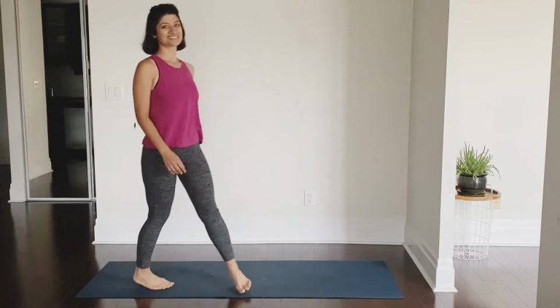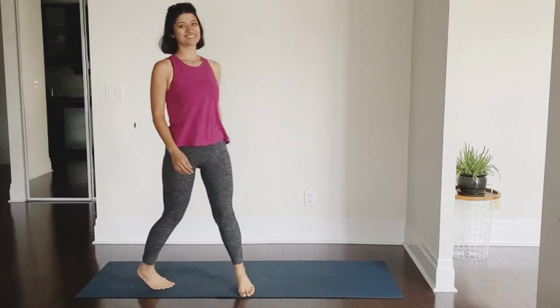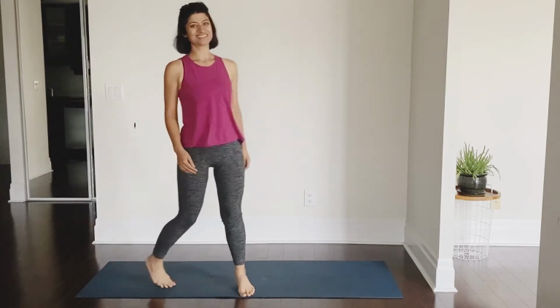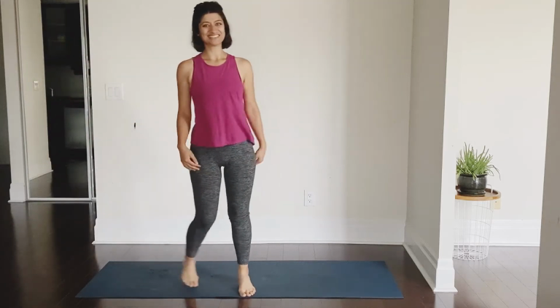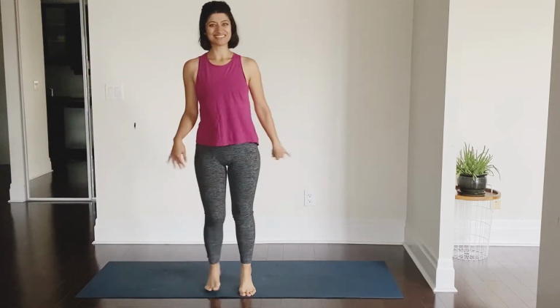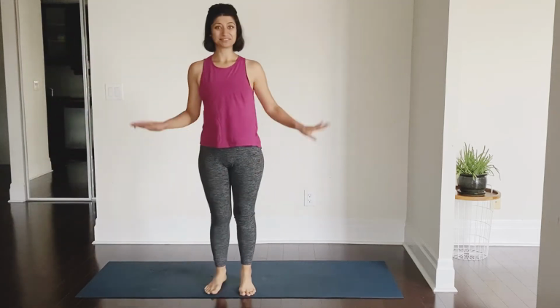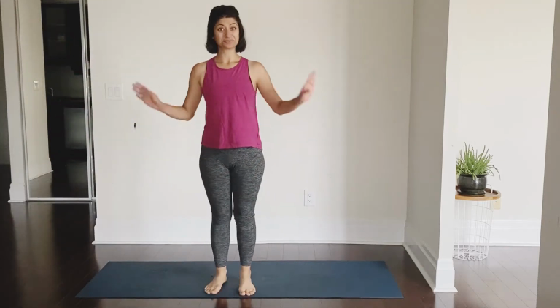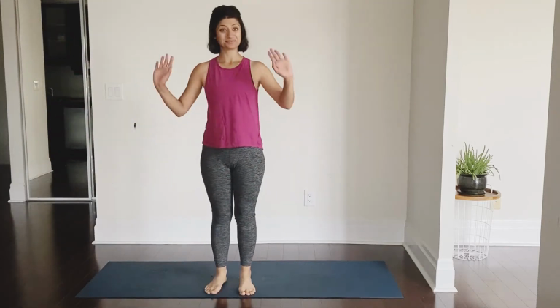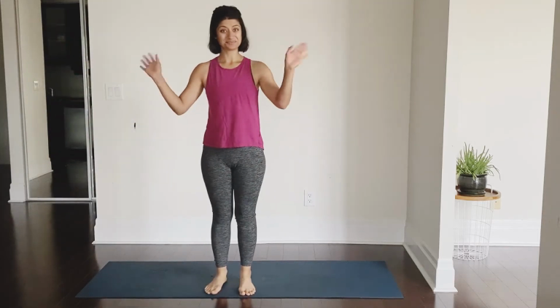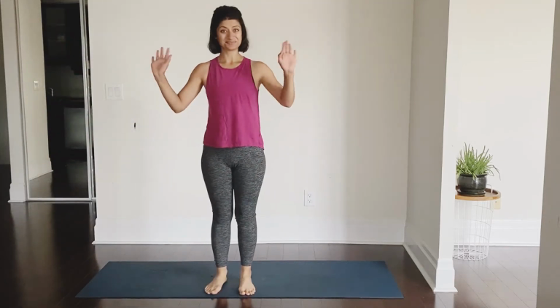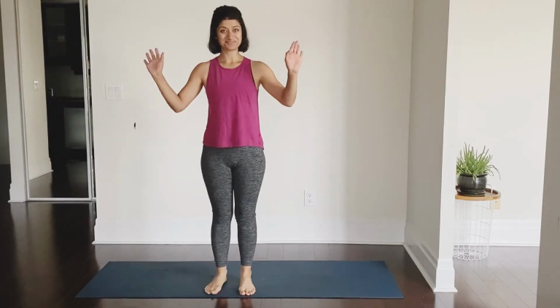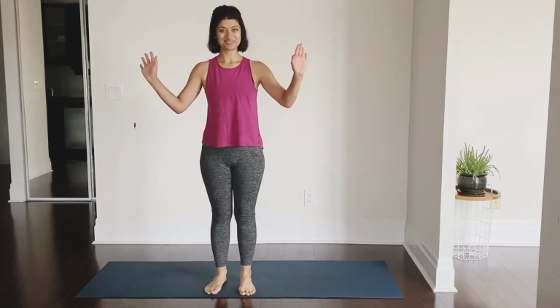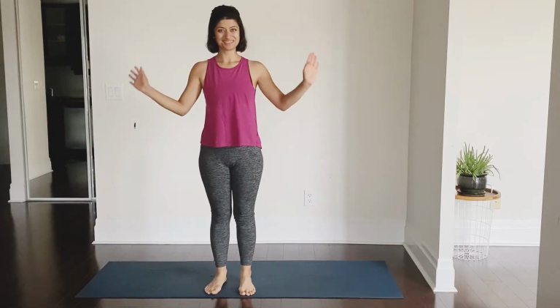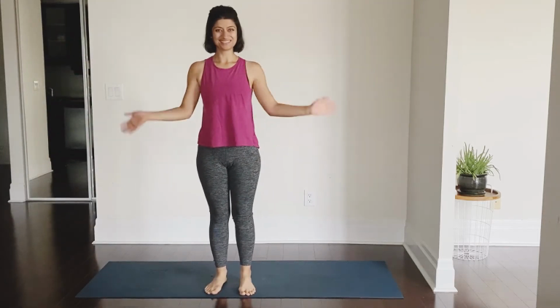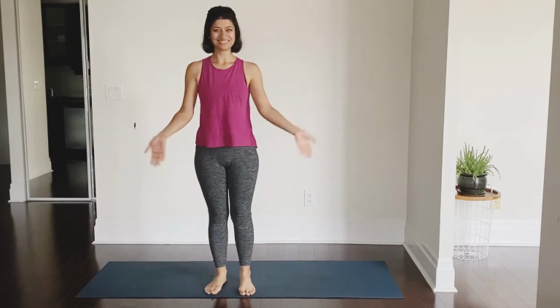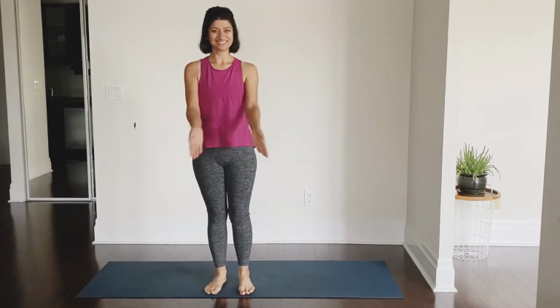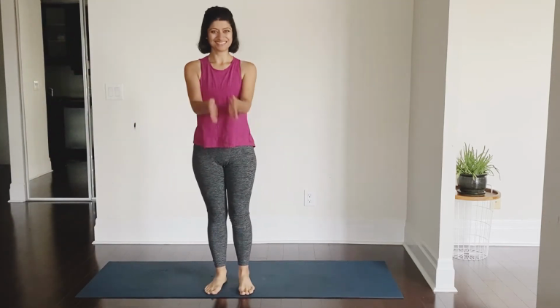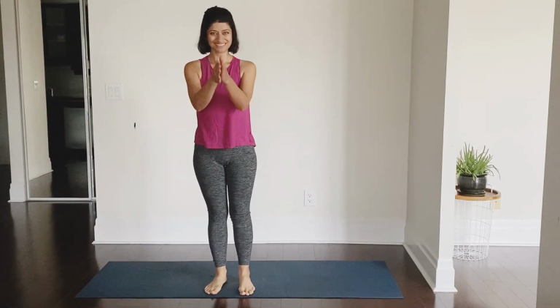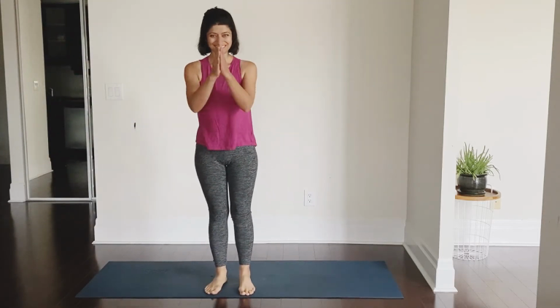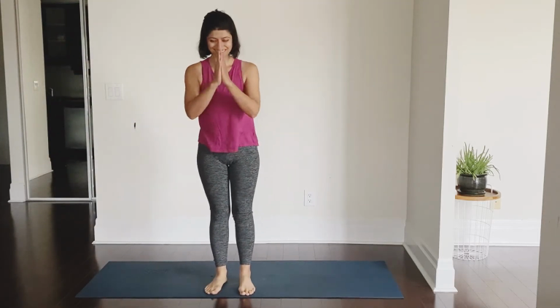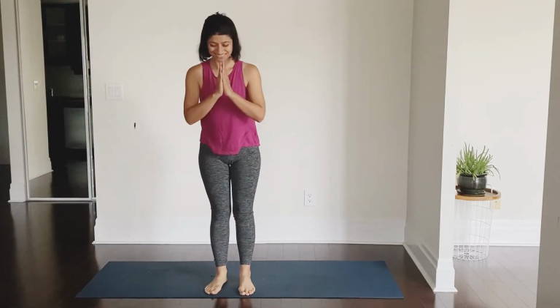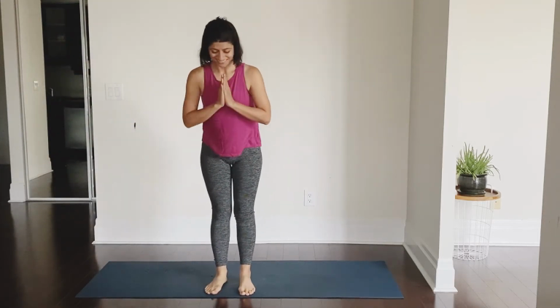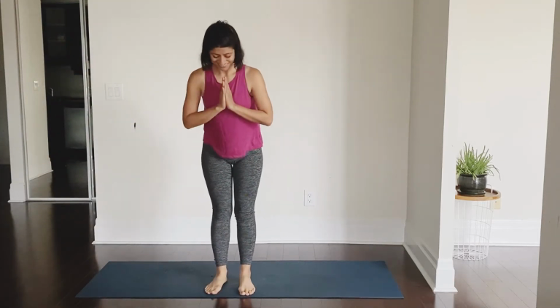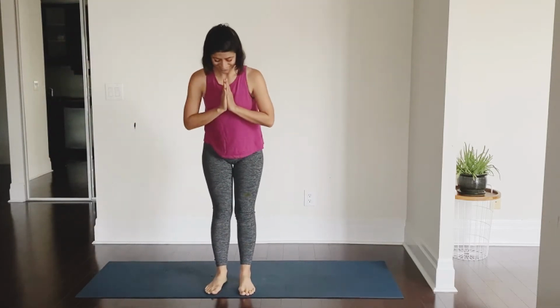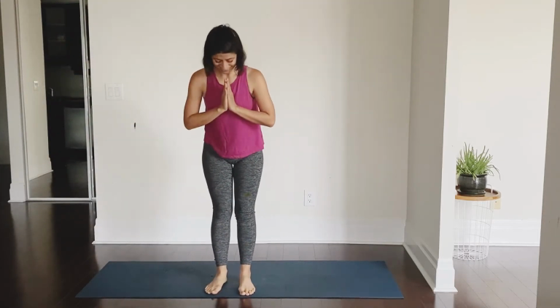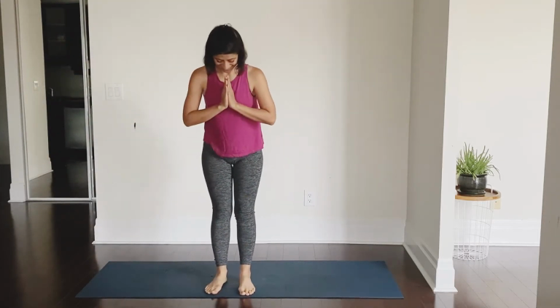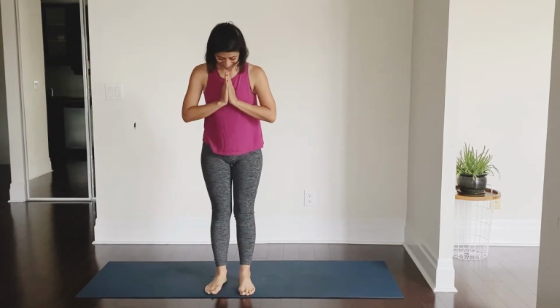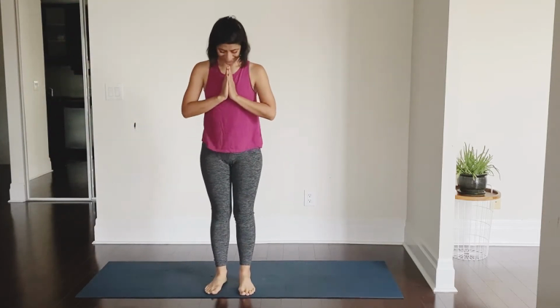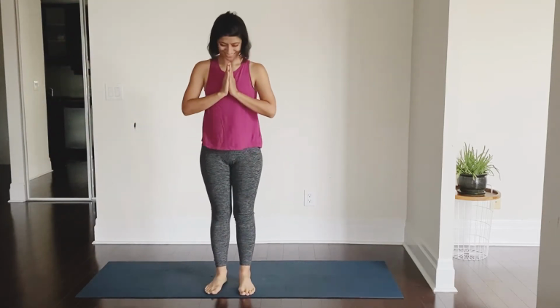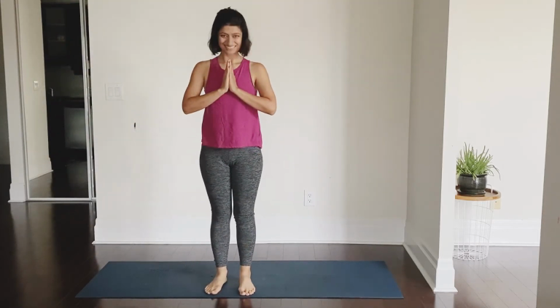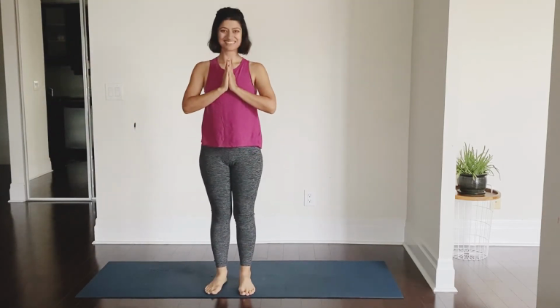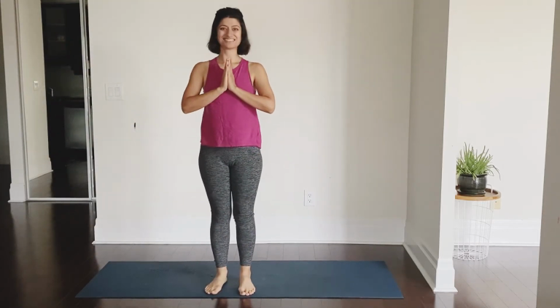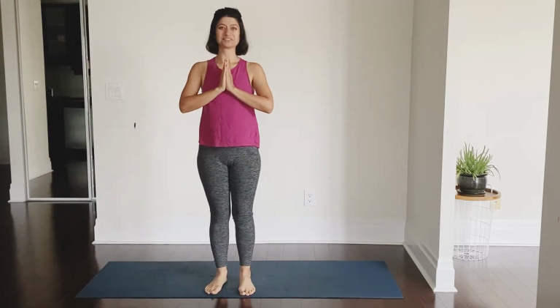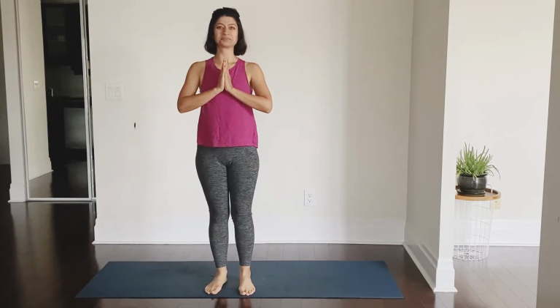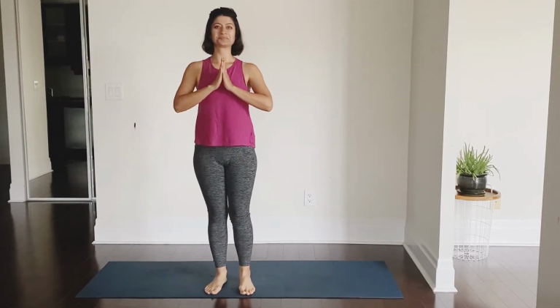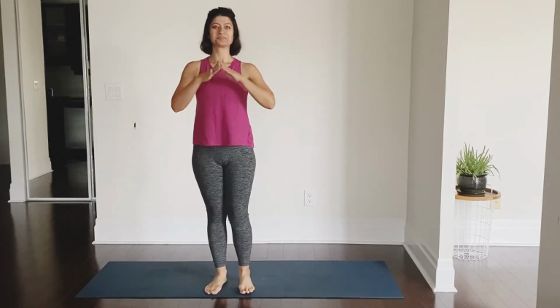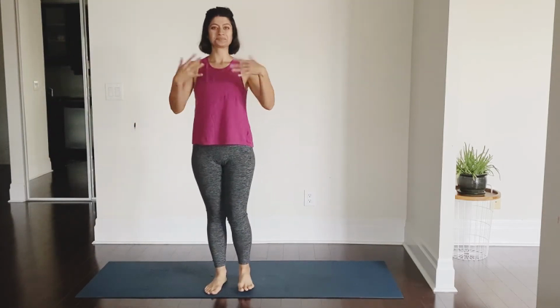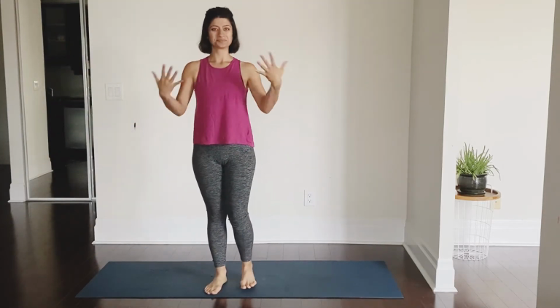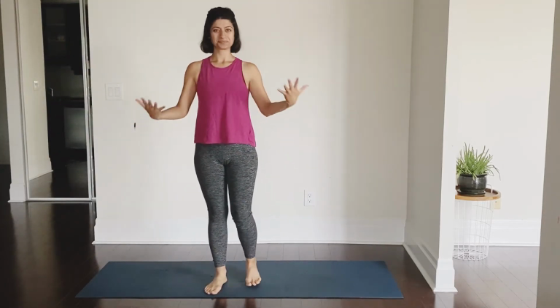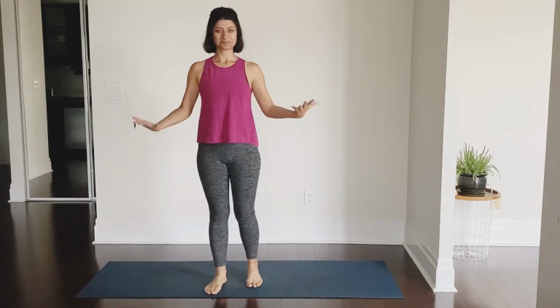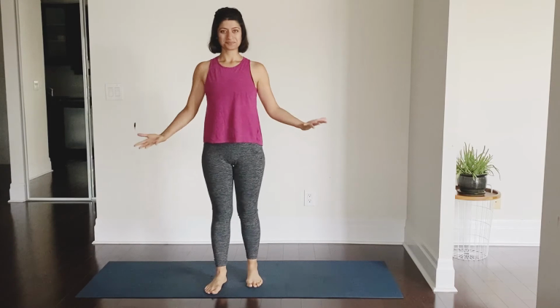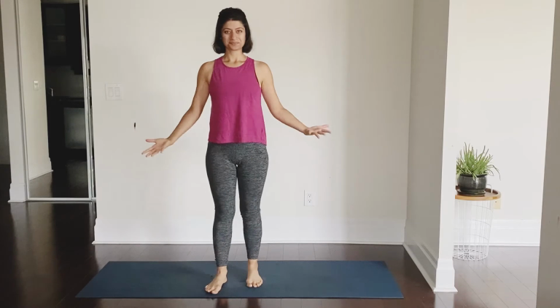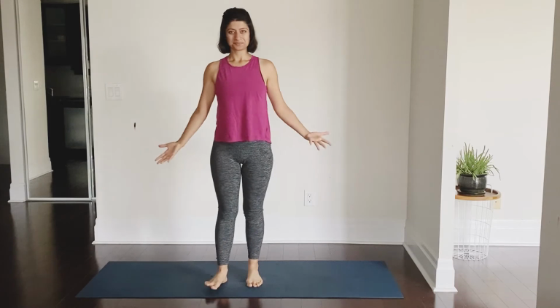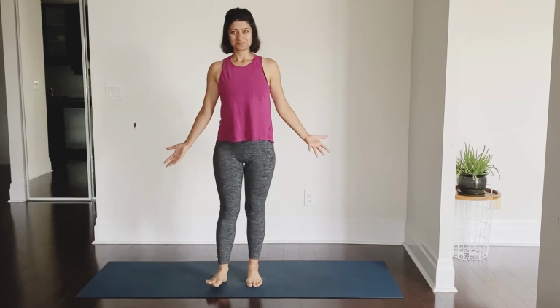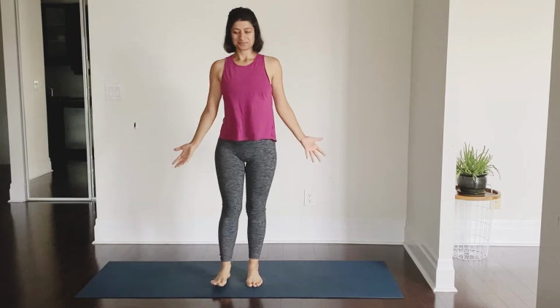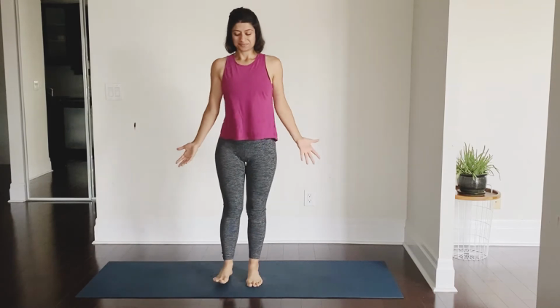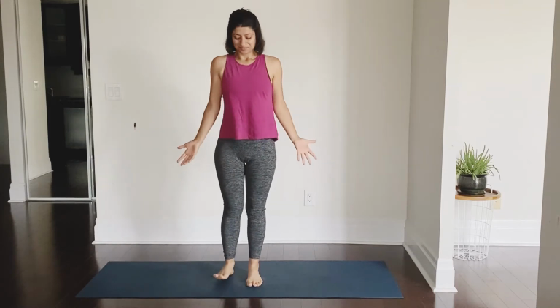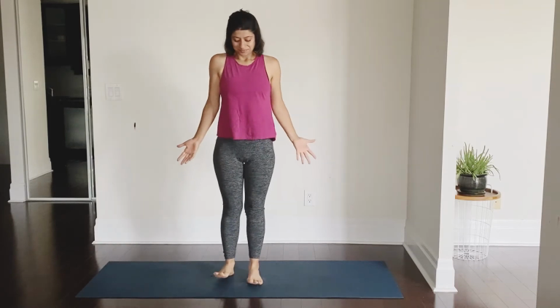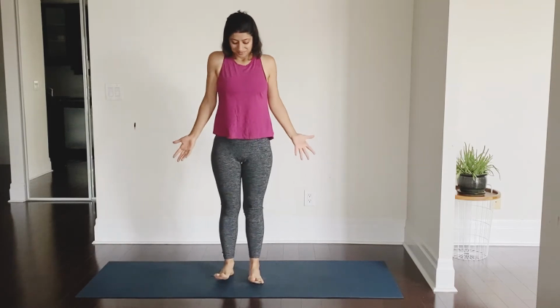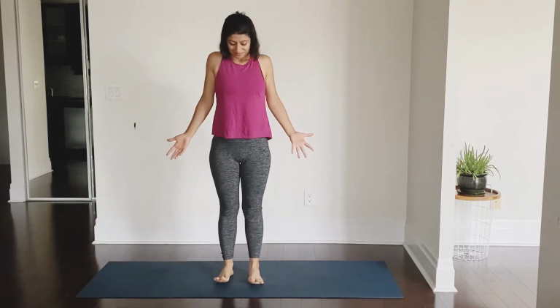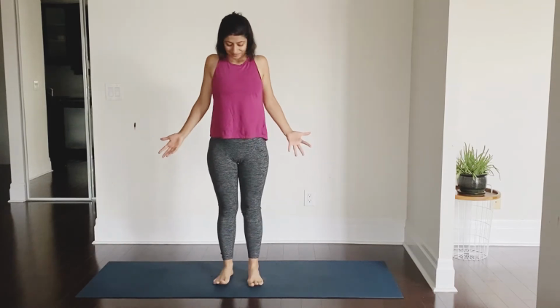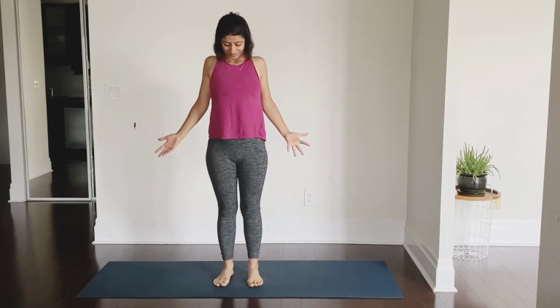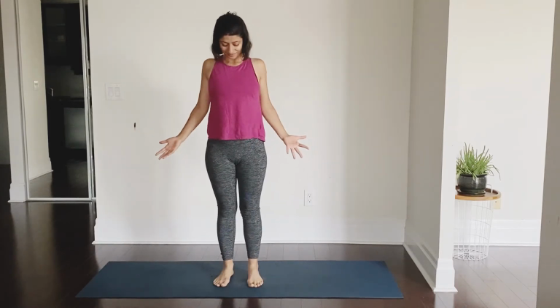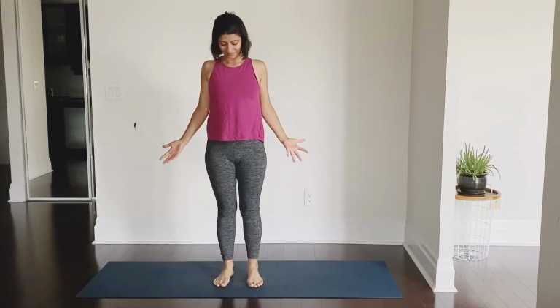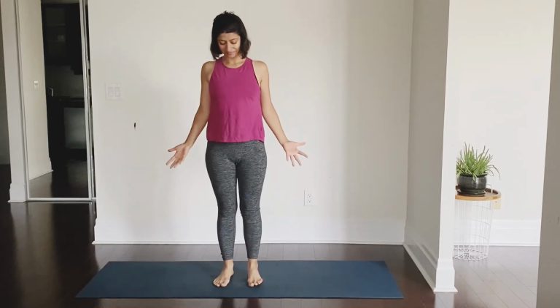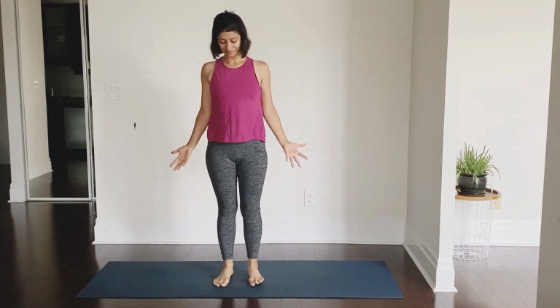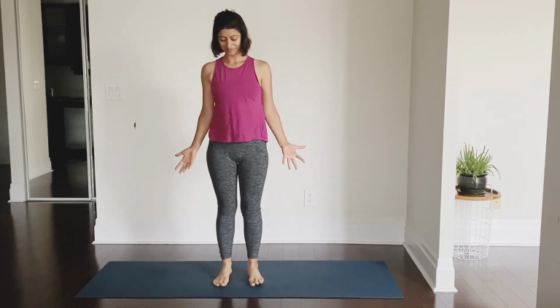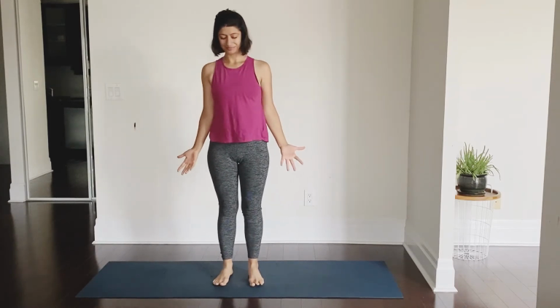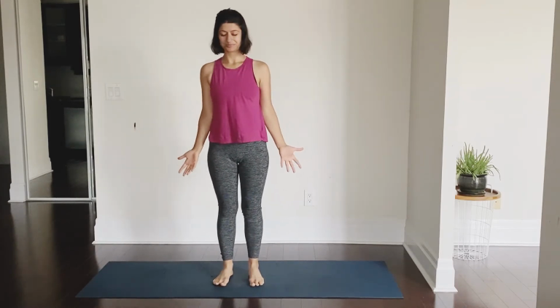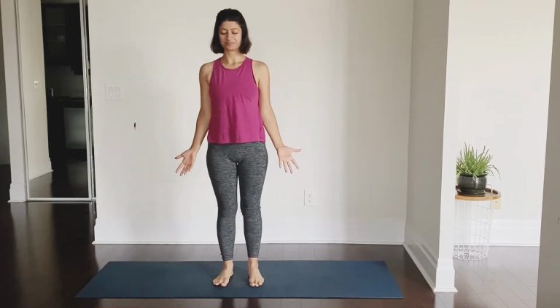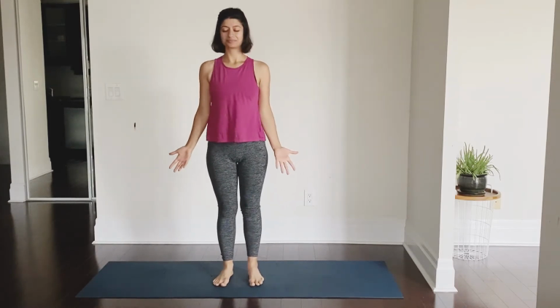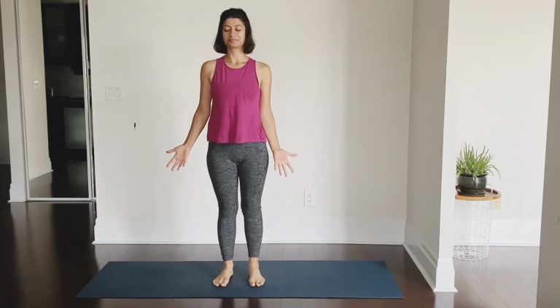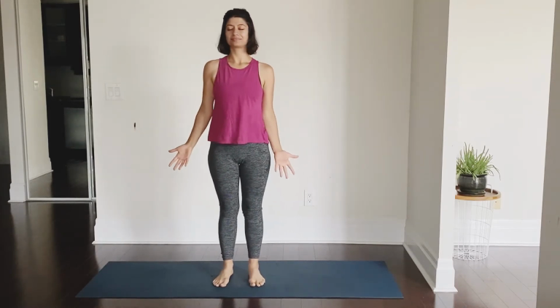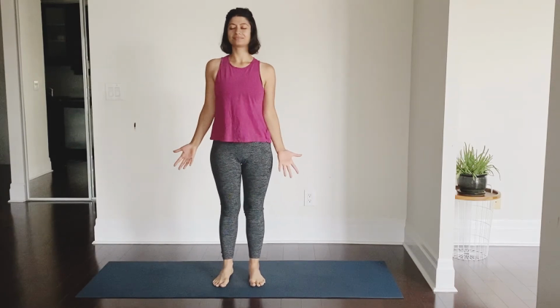Namaste everyone, welcome back to my channel Shakti Yoga with Shaili. Let's yoga together.